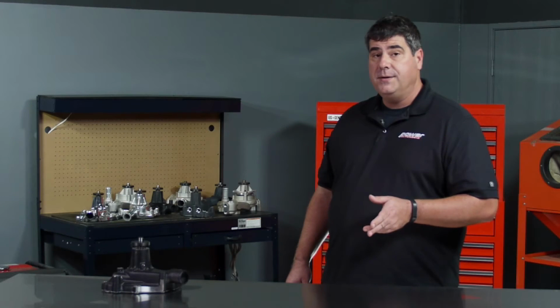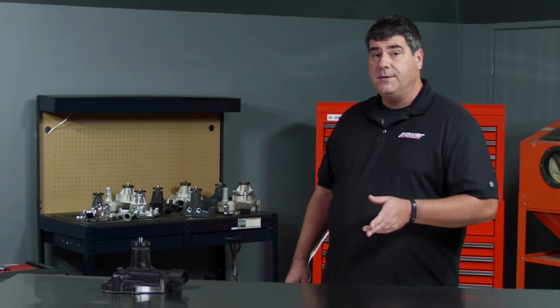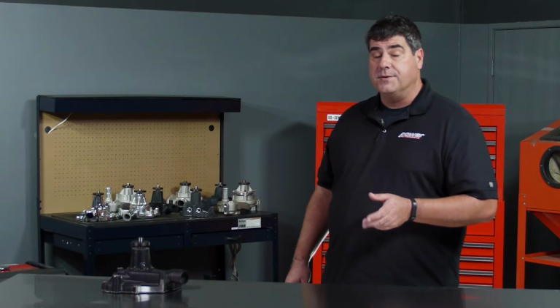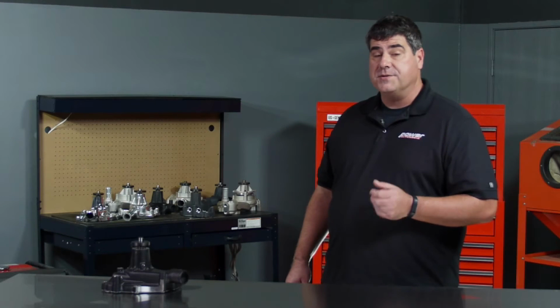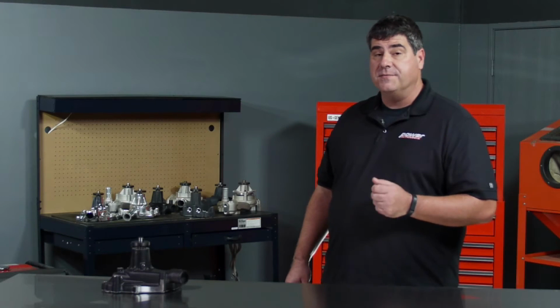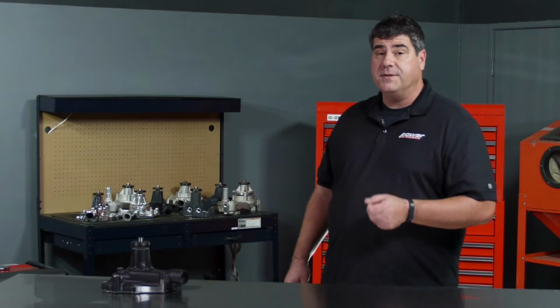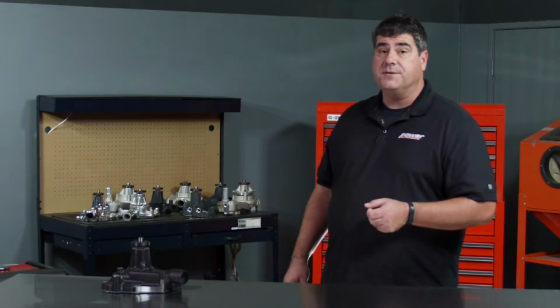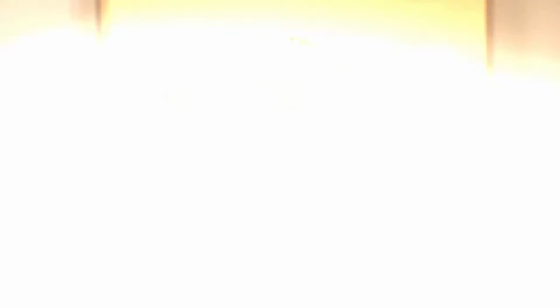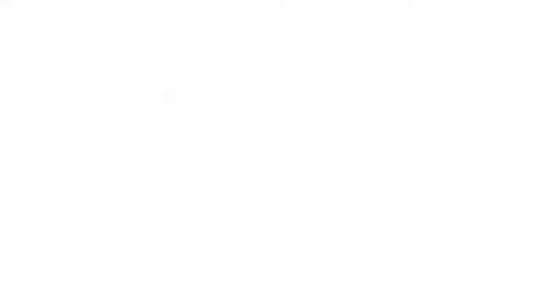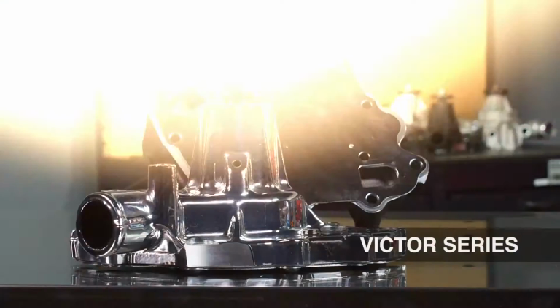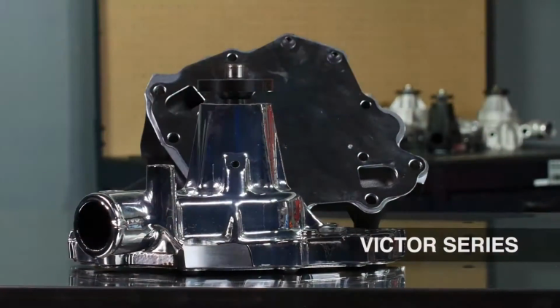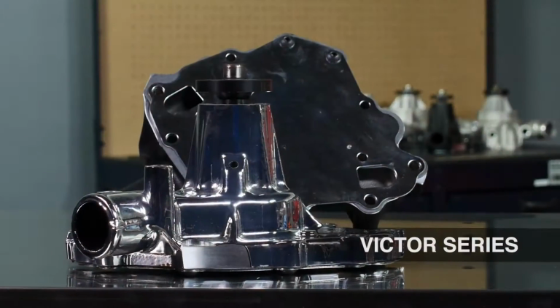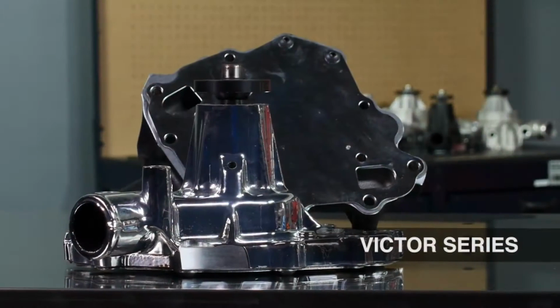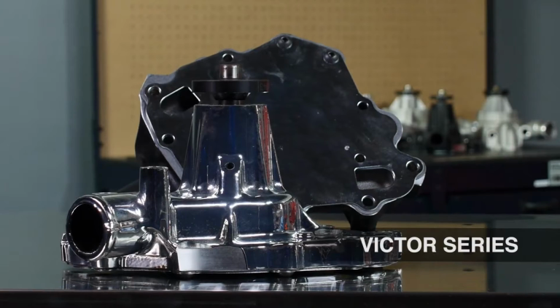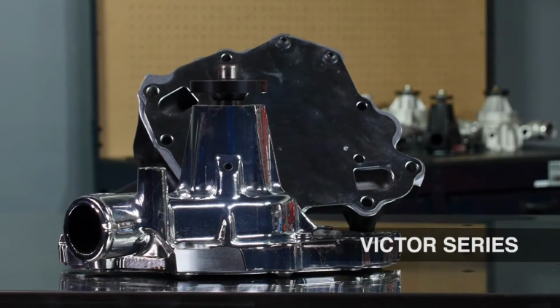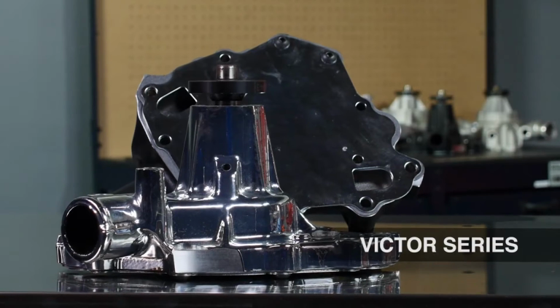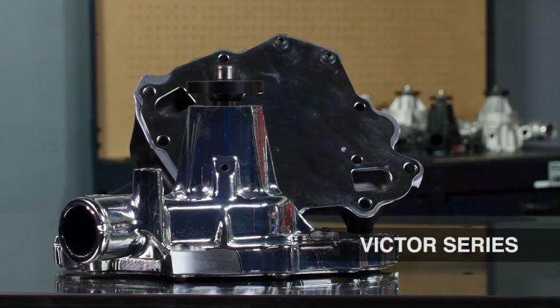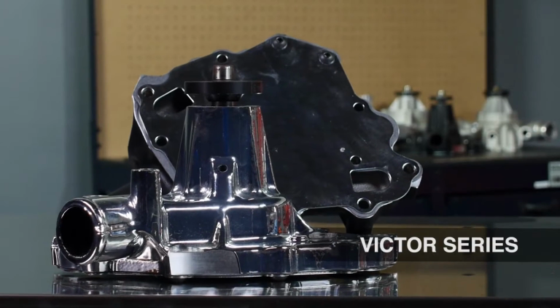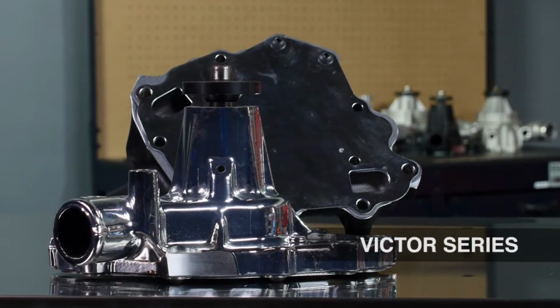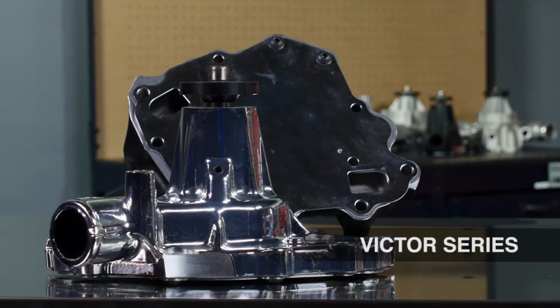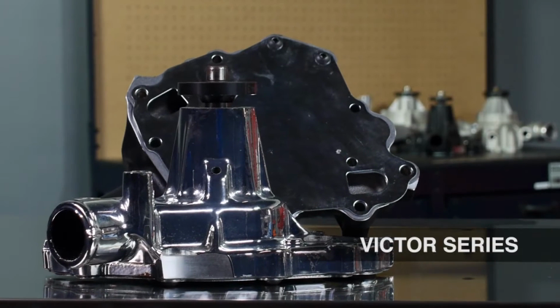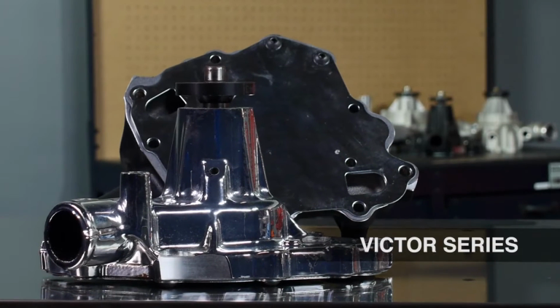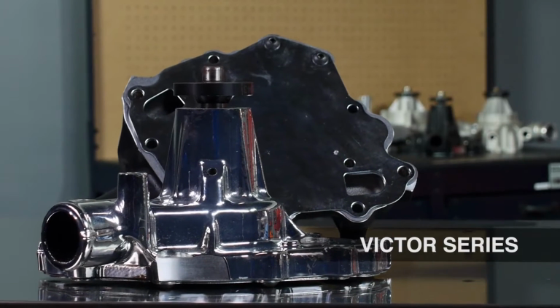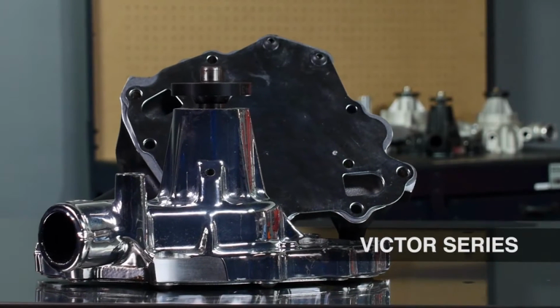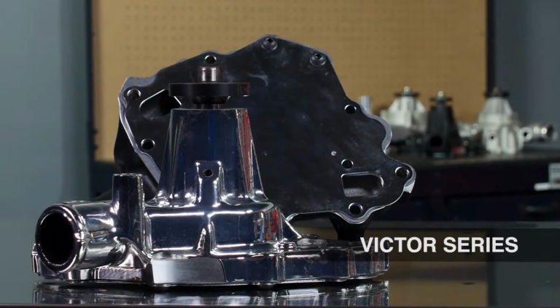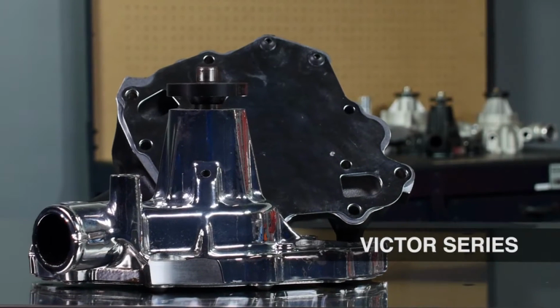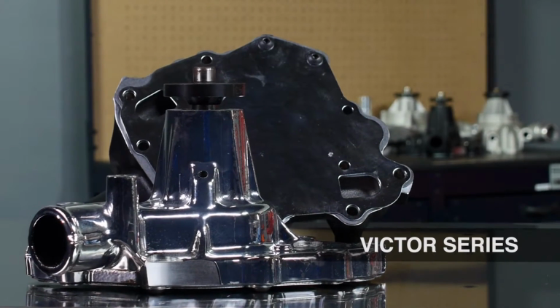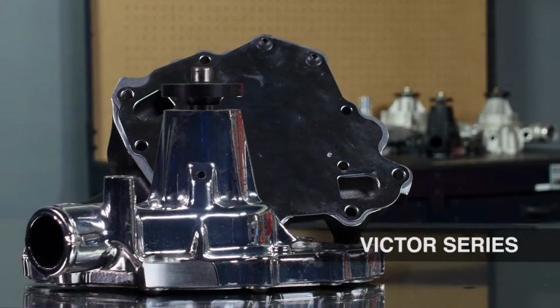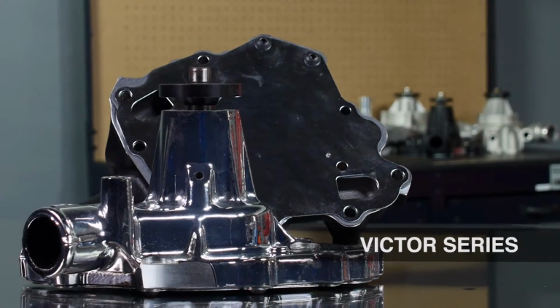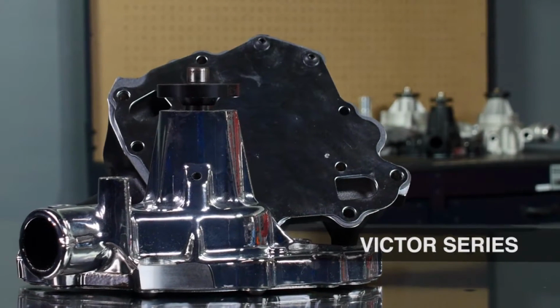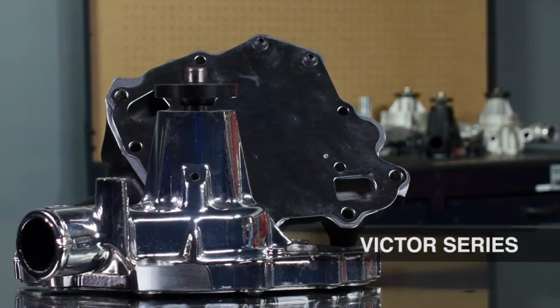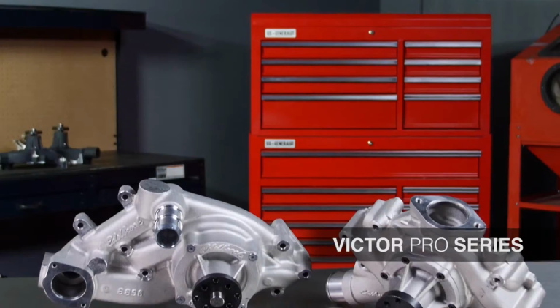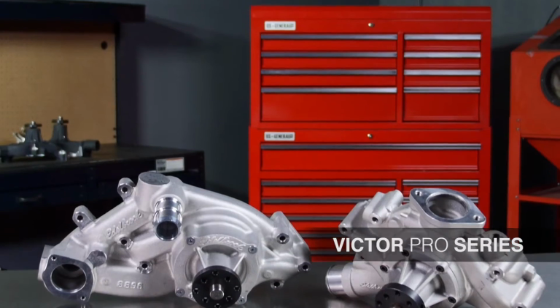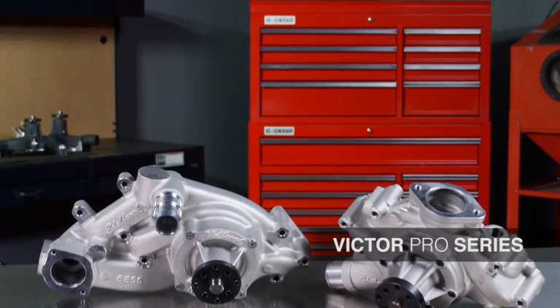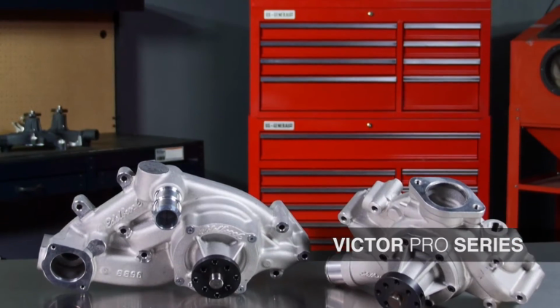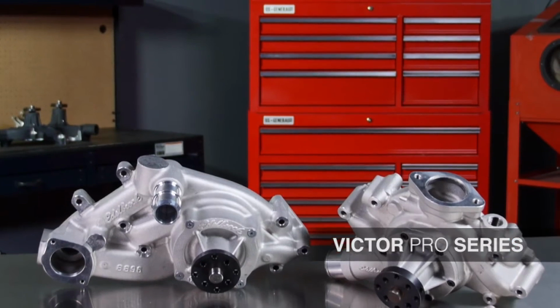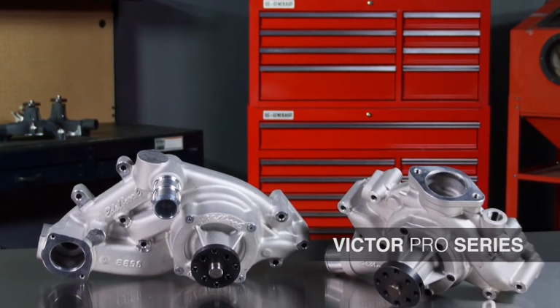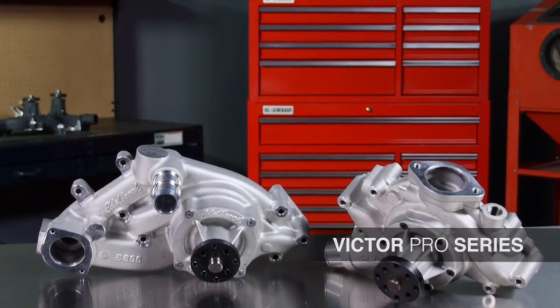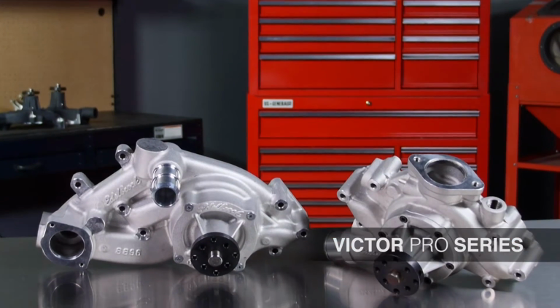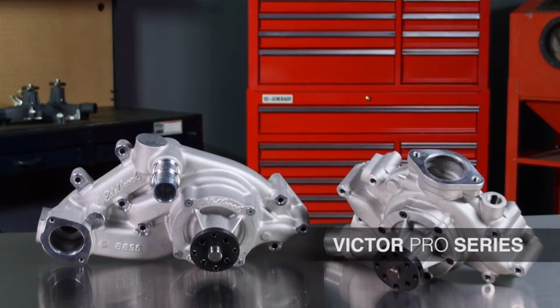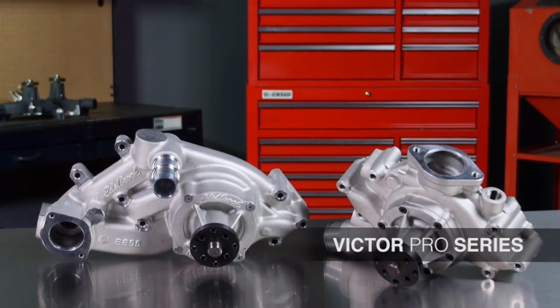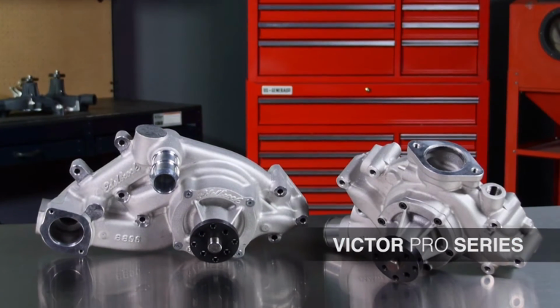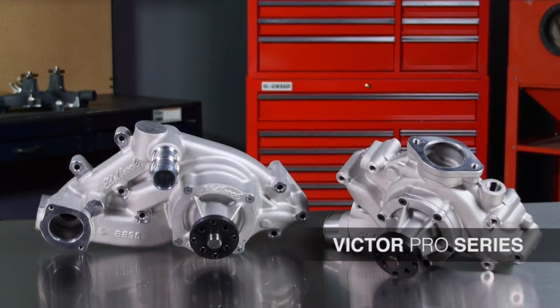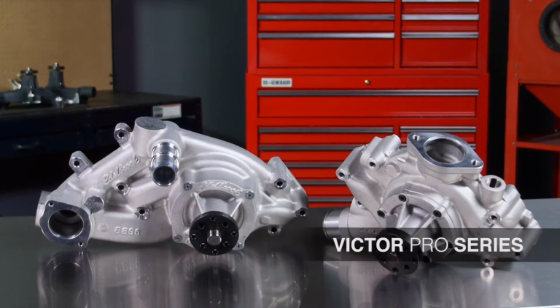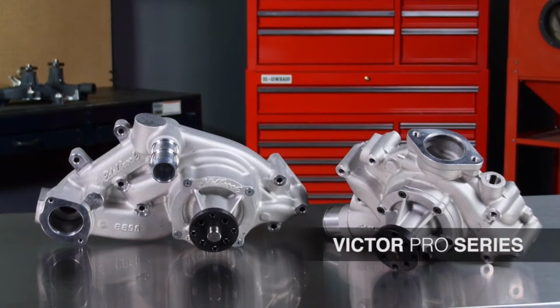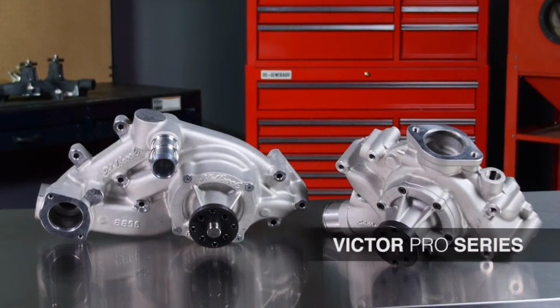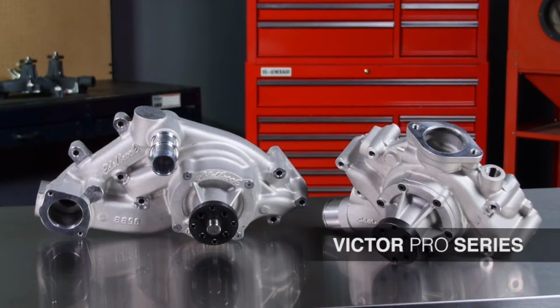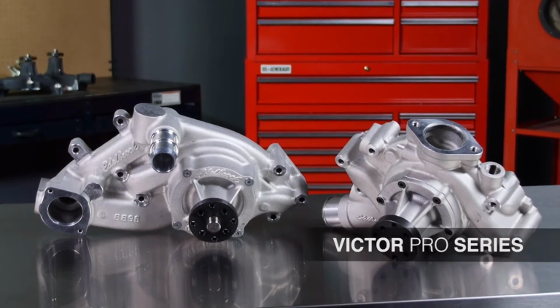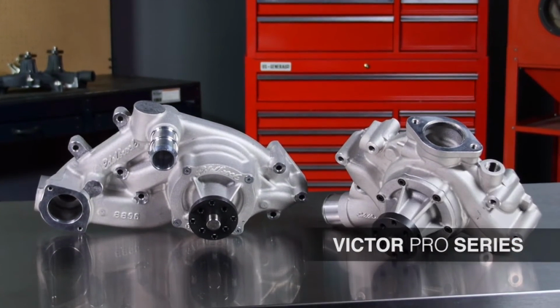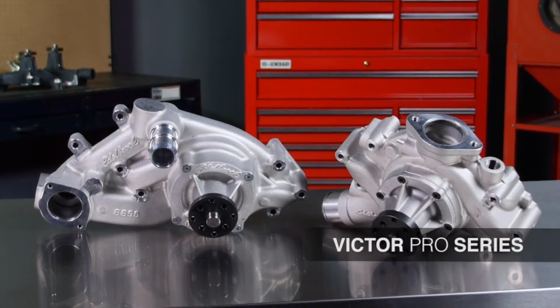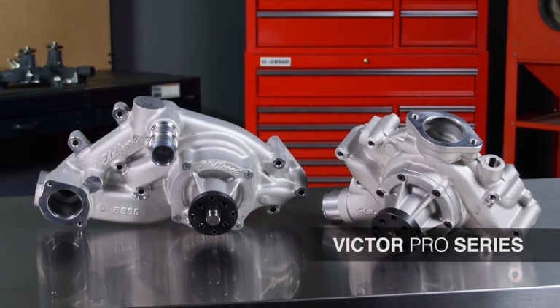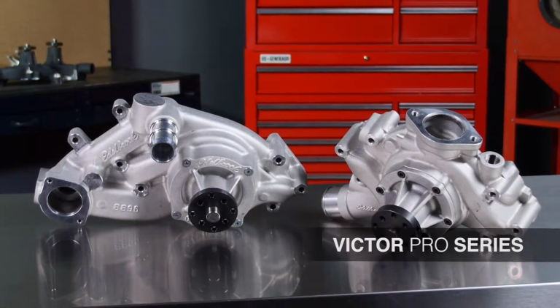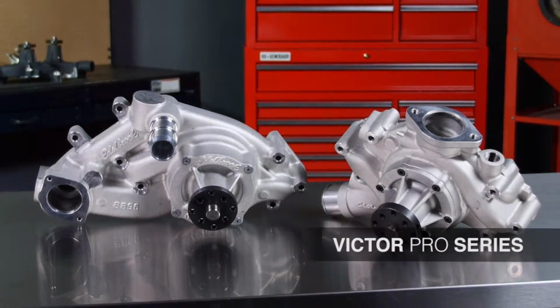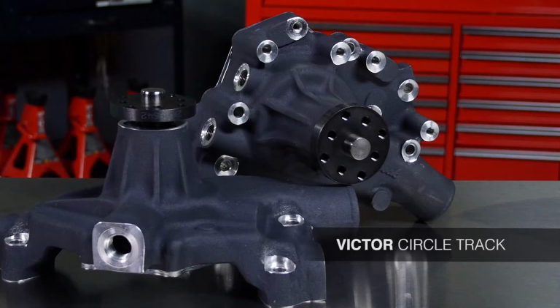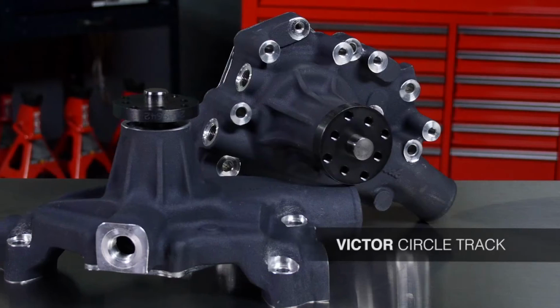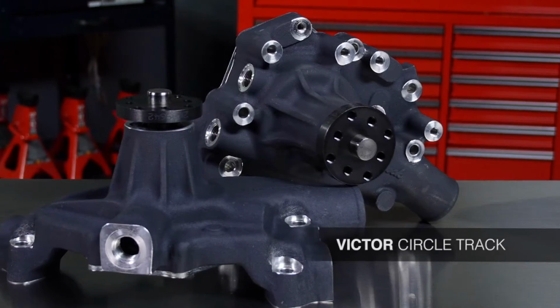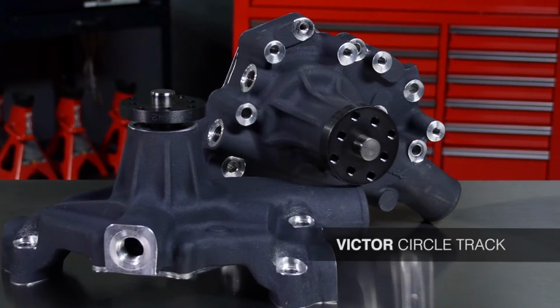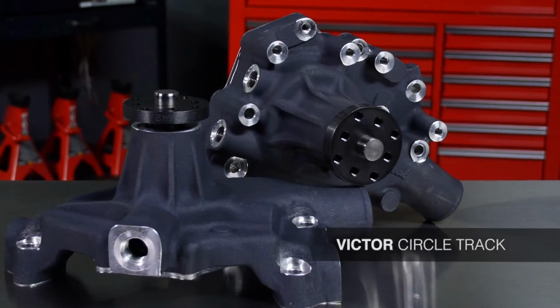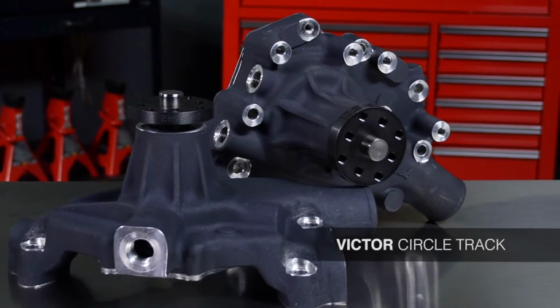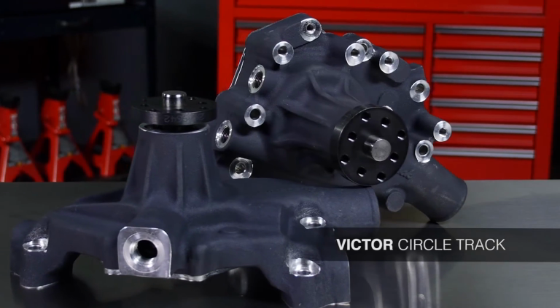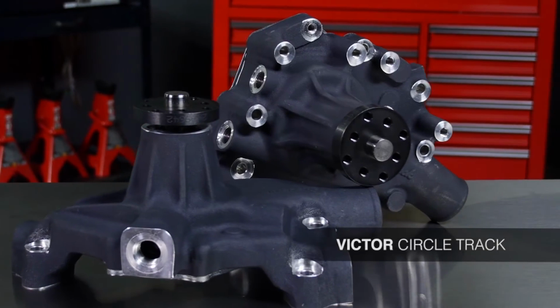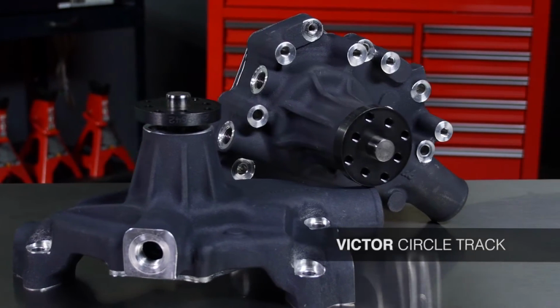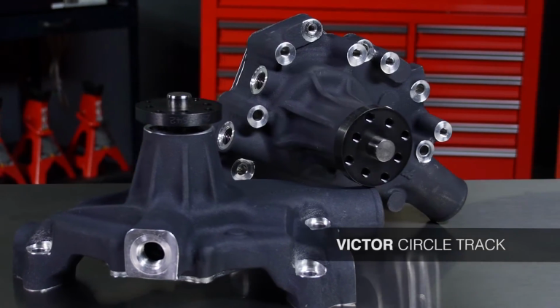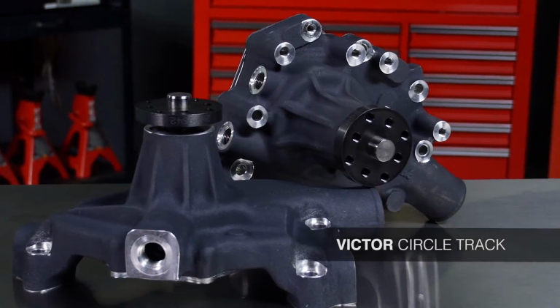There's the Victor Series, which is a stock replacement style pump, the Victor Pro Series, and the Victor Circle Track.